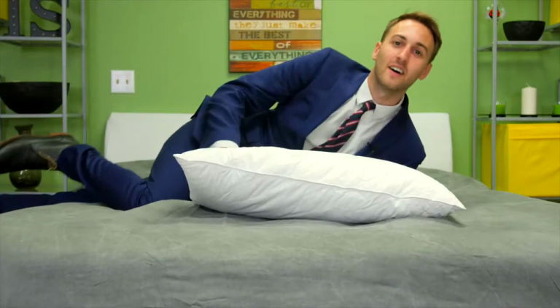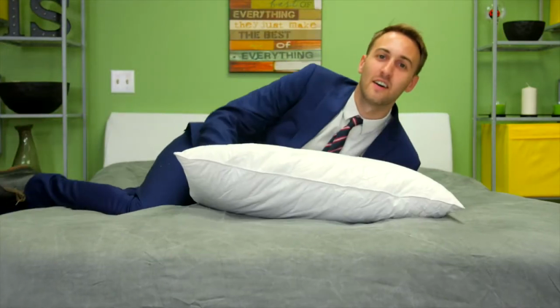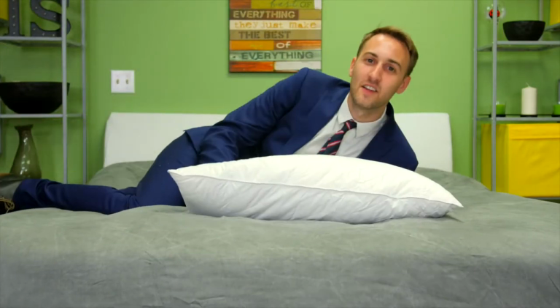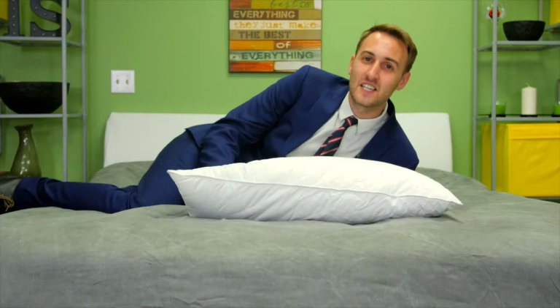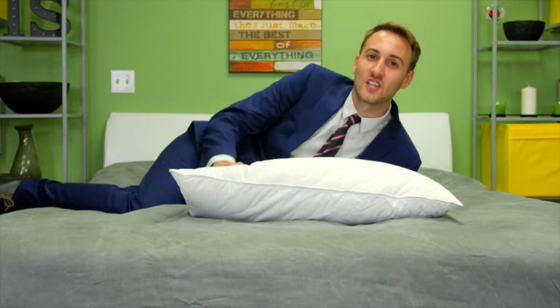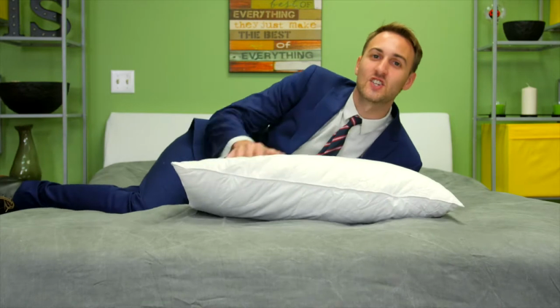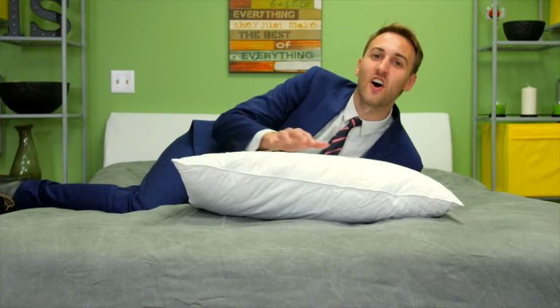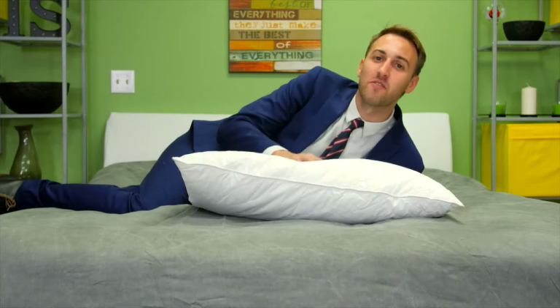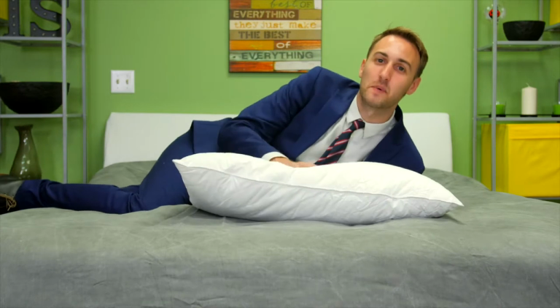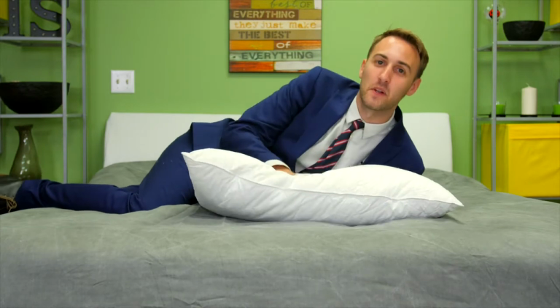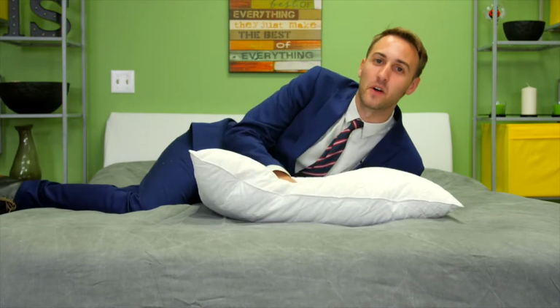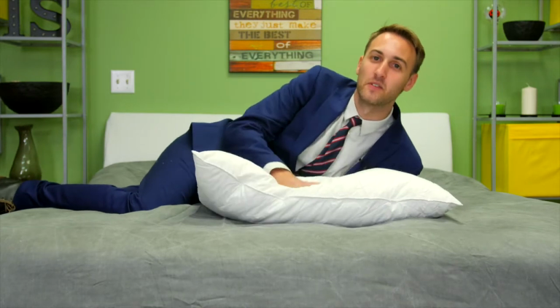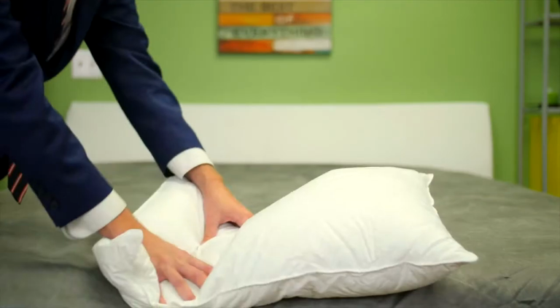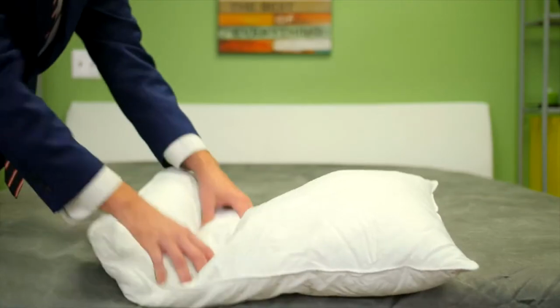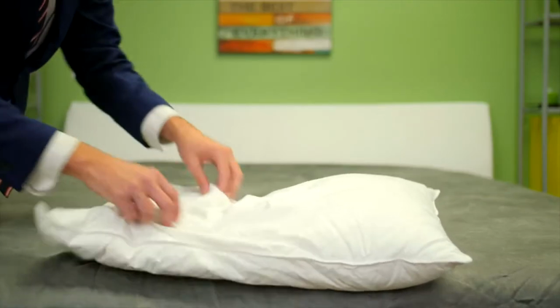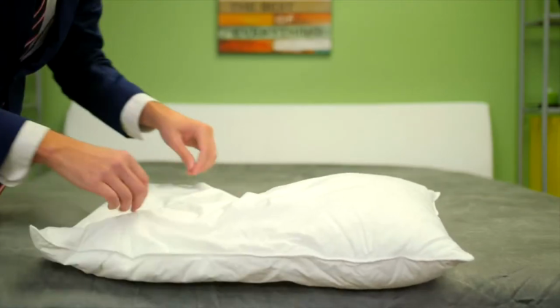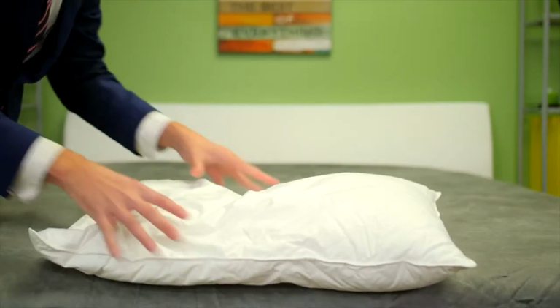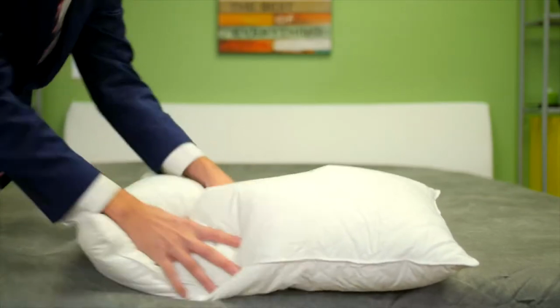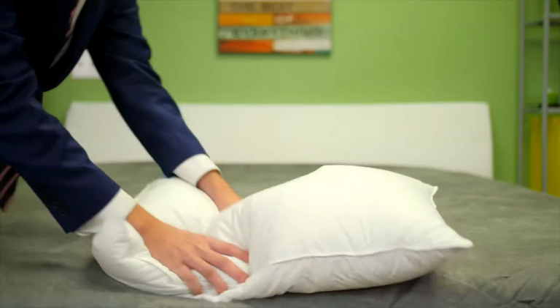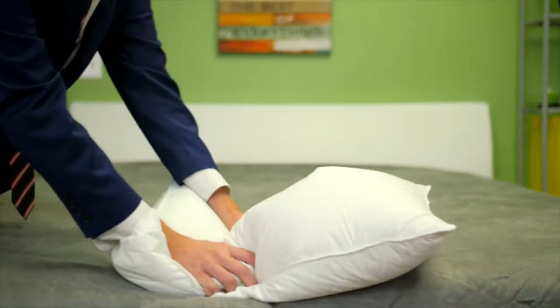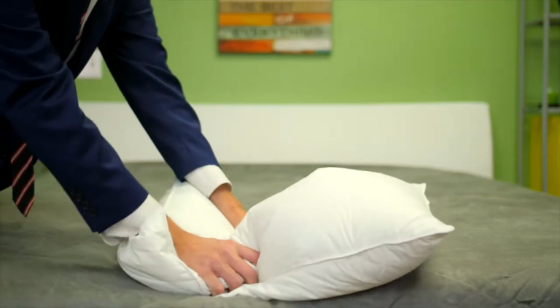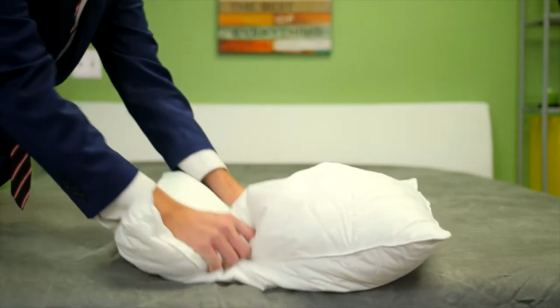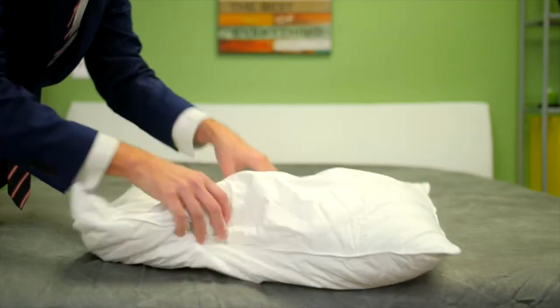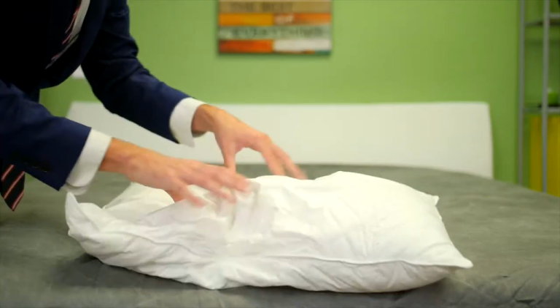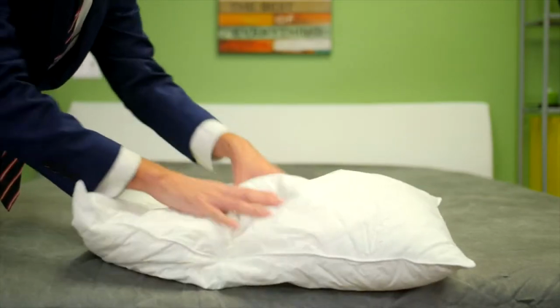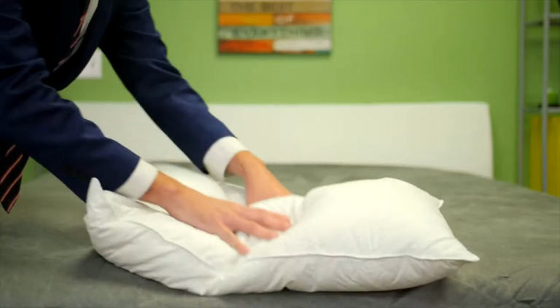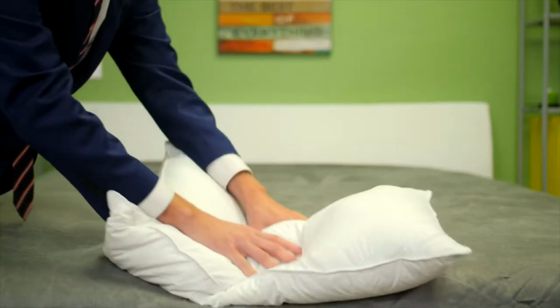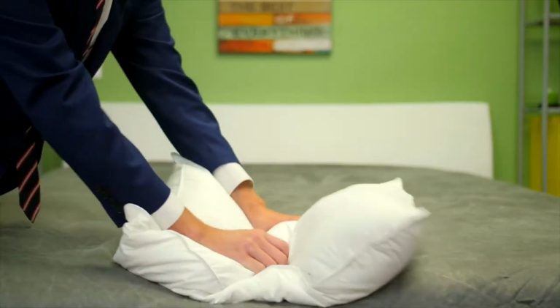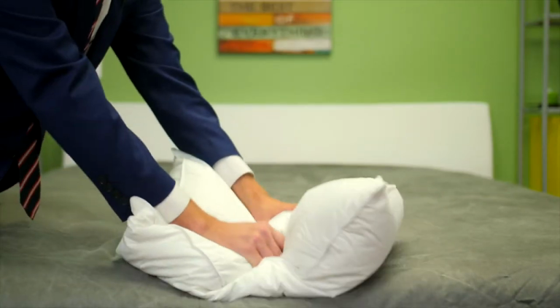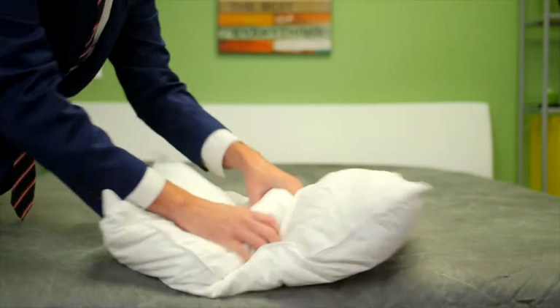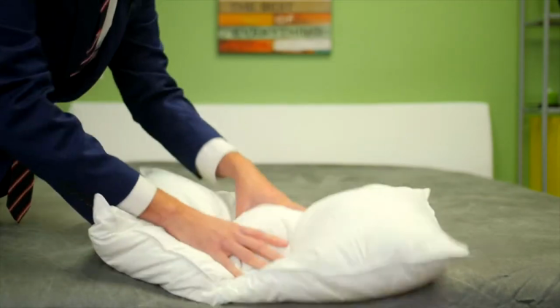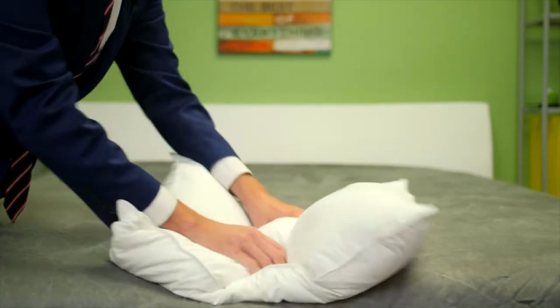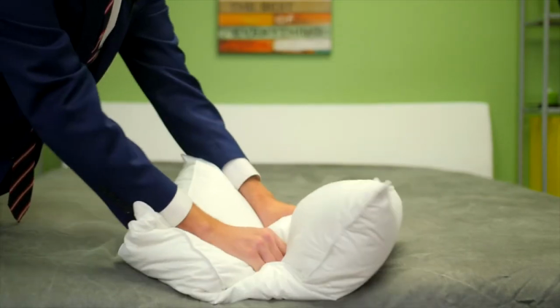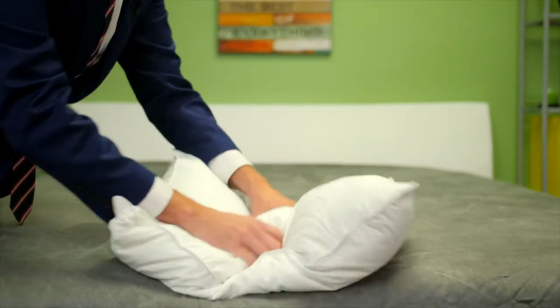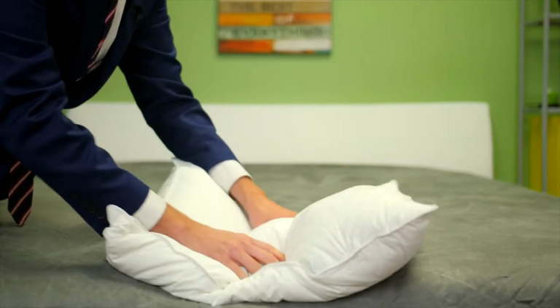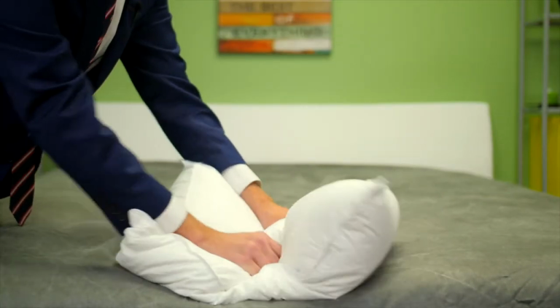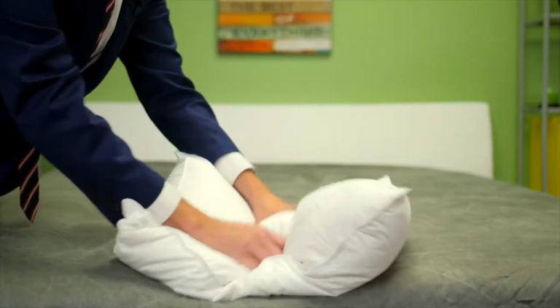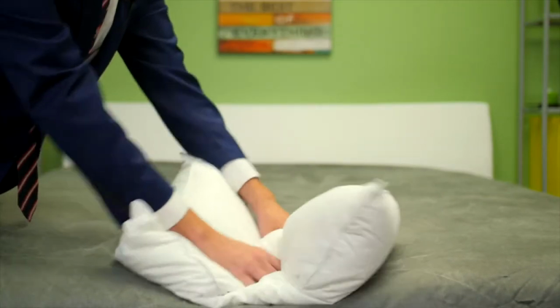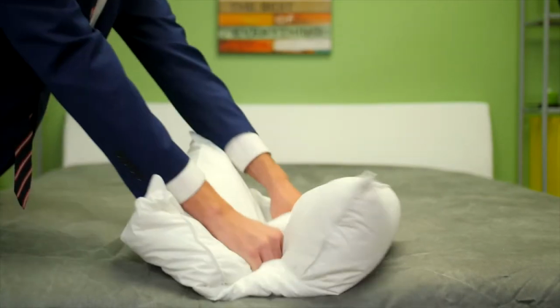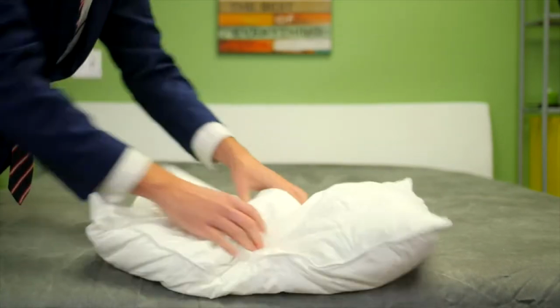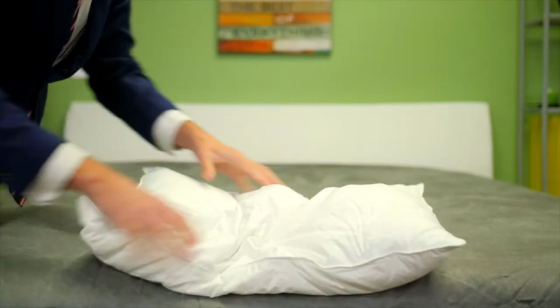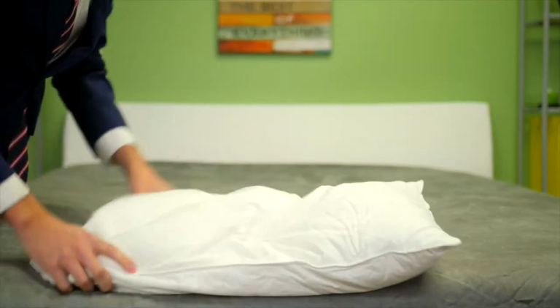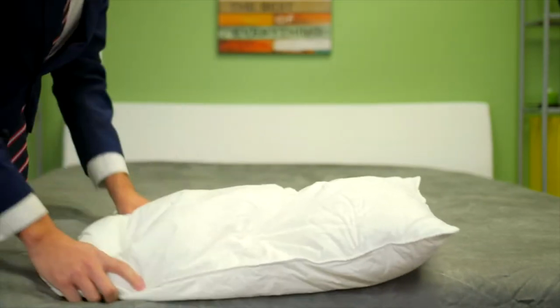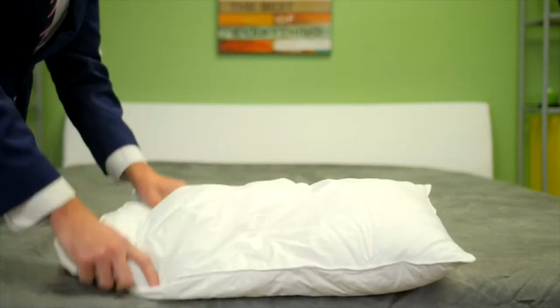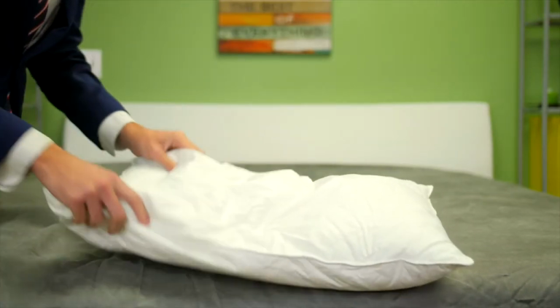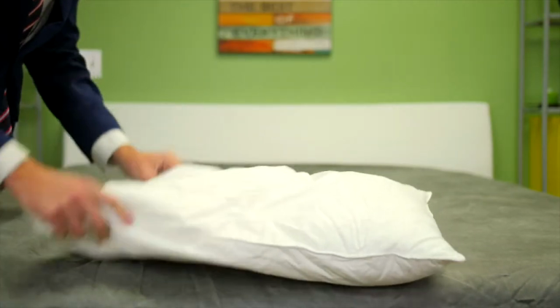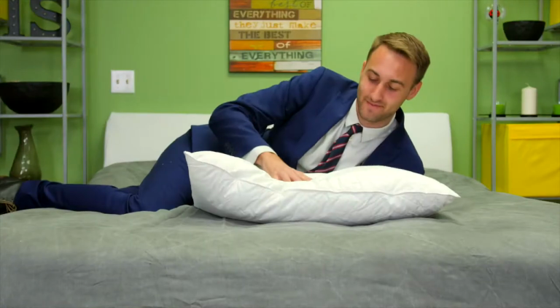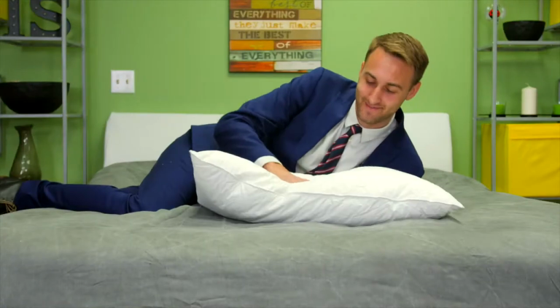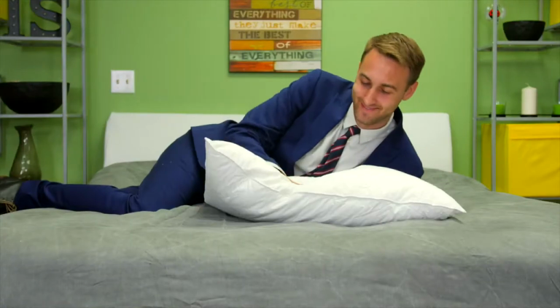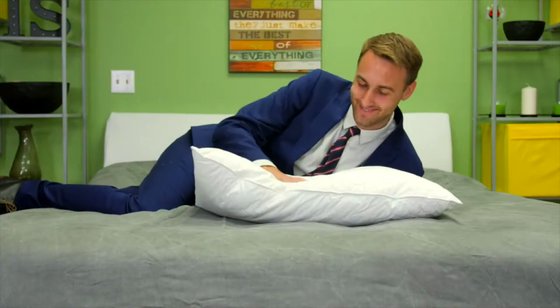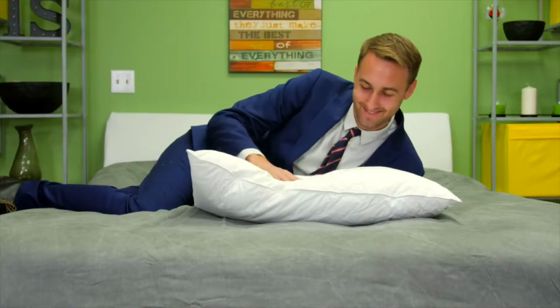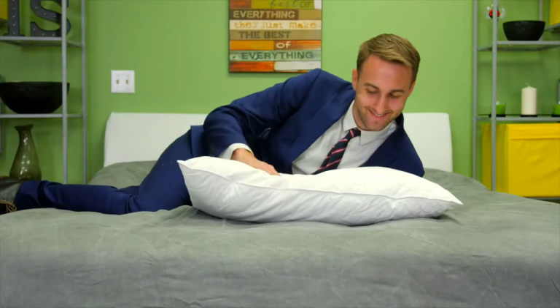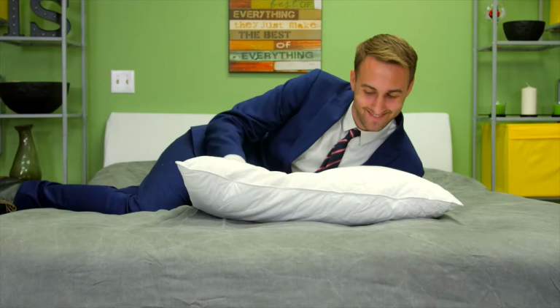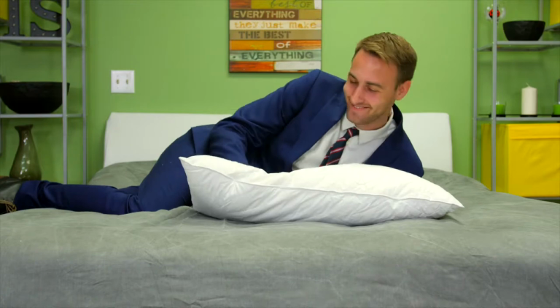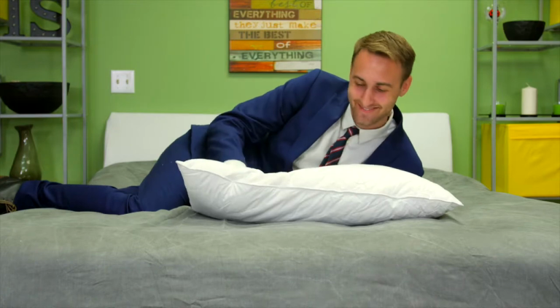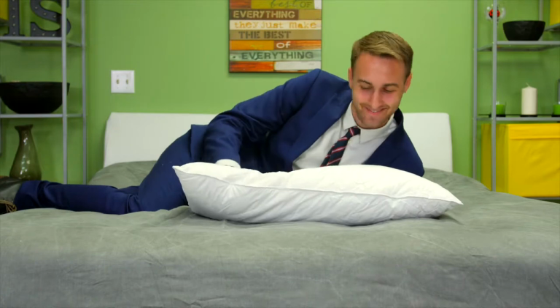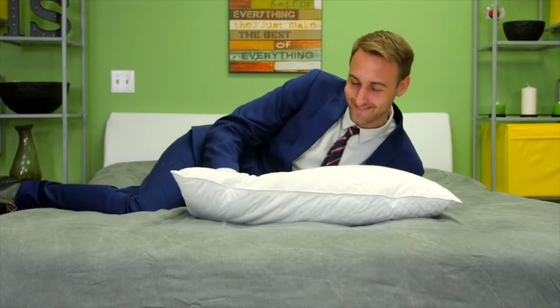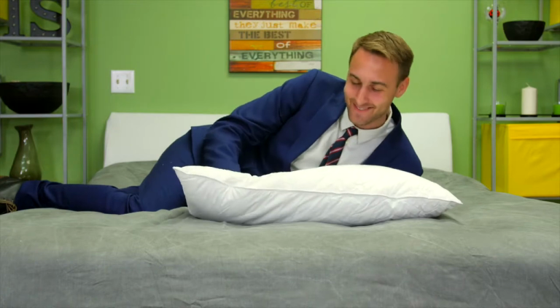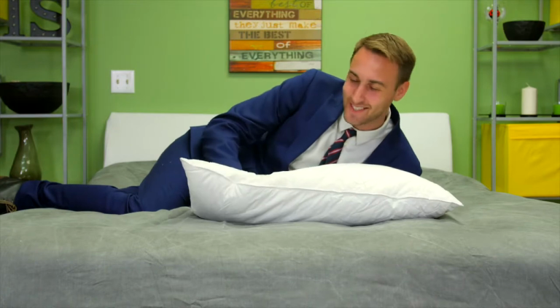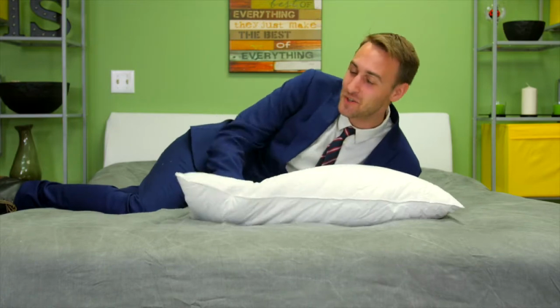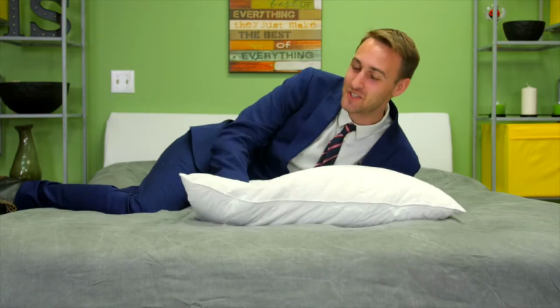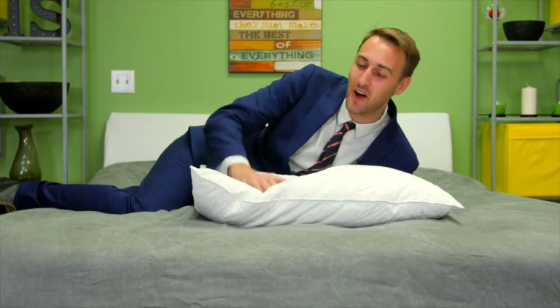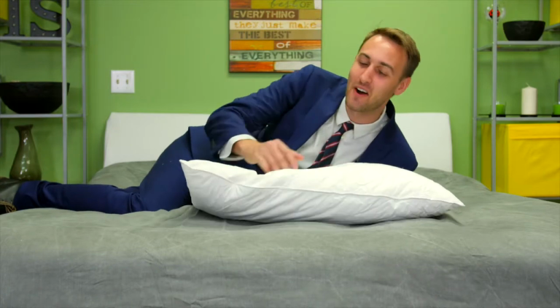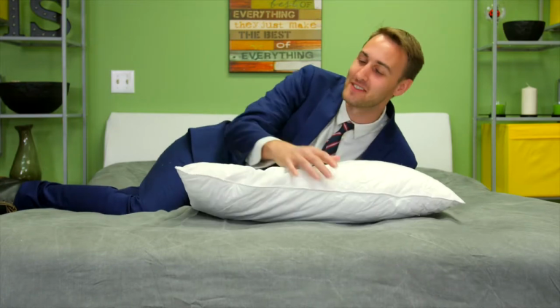It's a soft pillow, perfect for stomach sleepers and helps to promote healthy neck alignment. So soft.